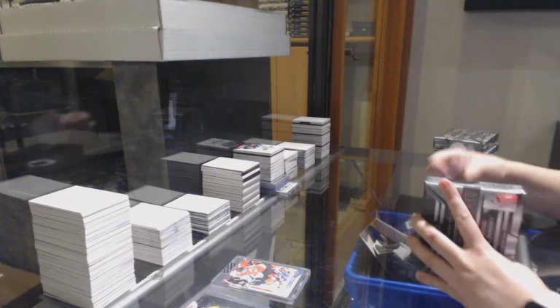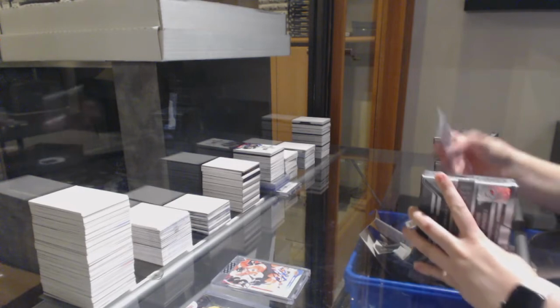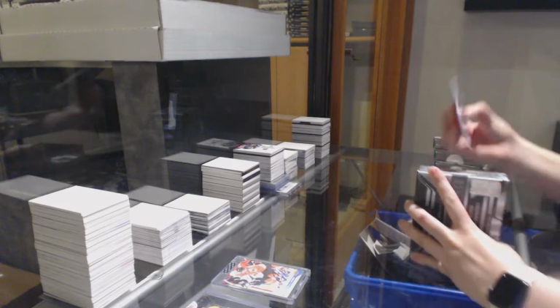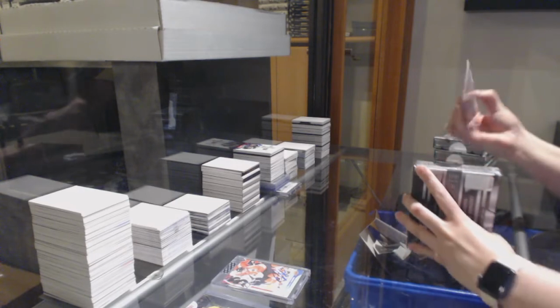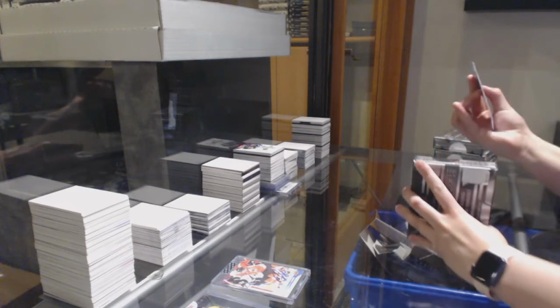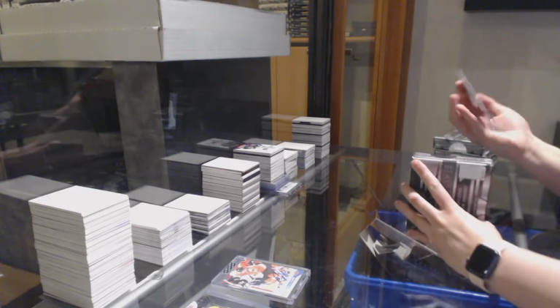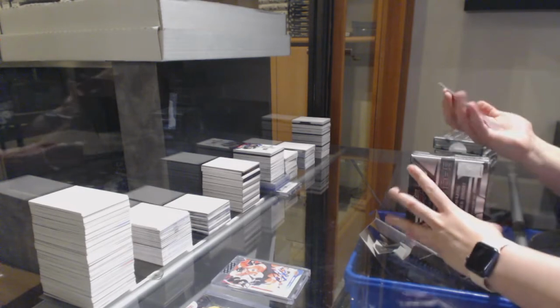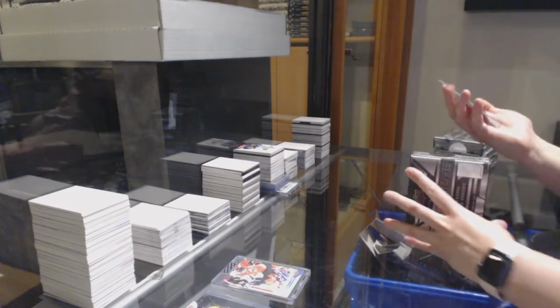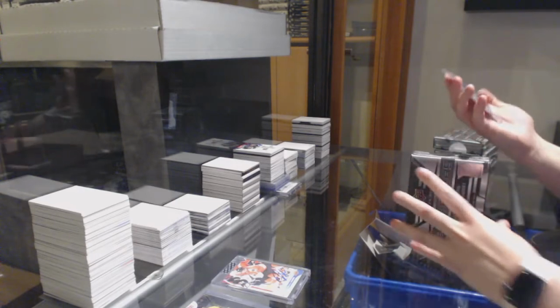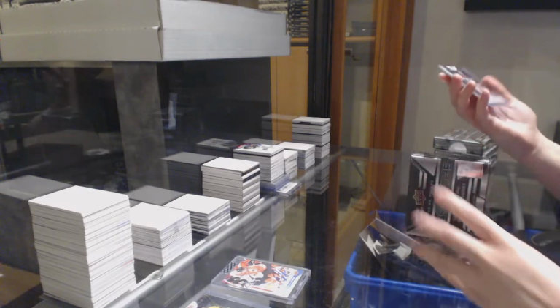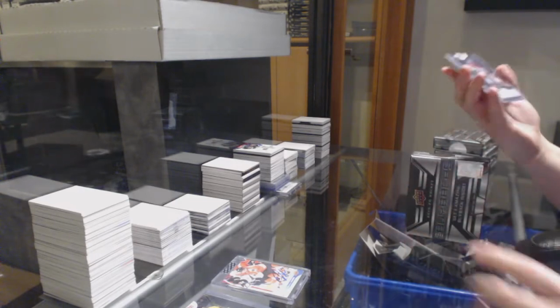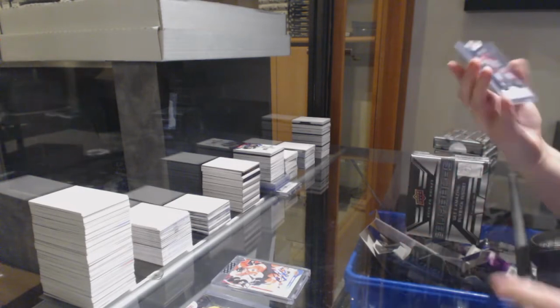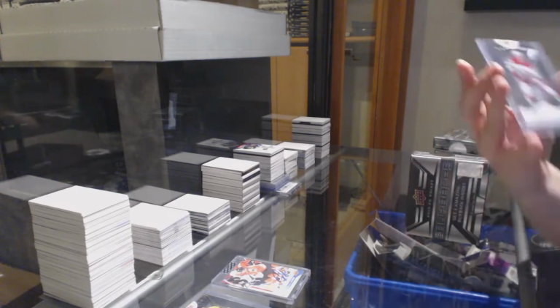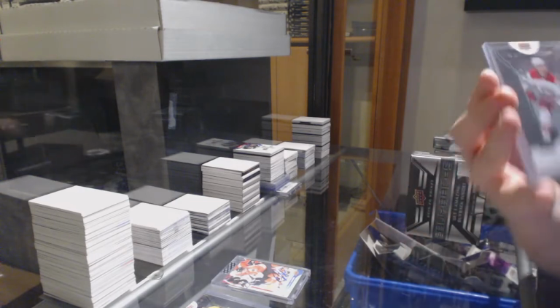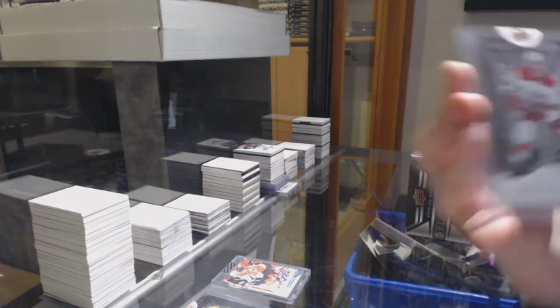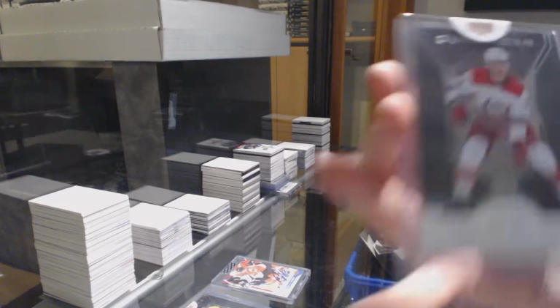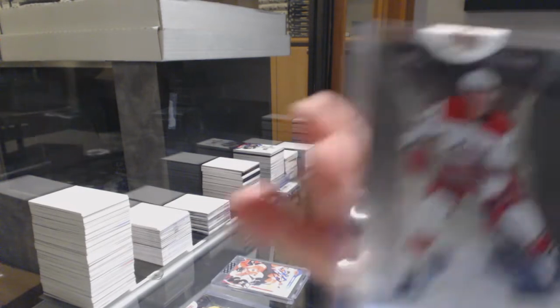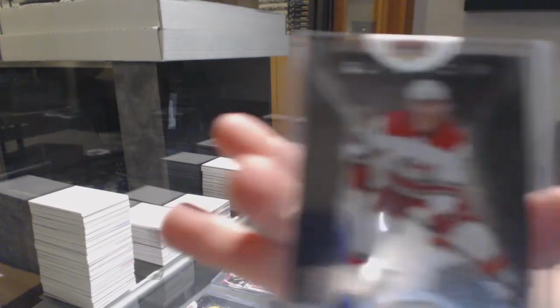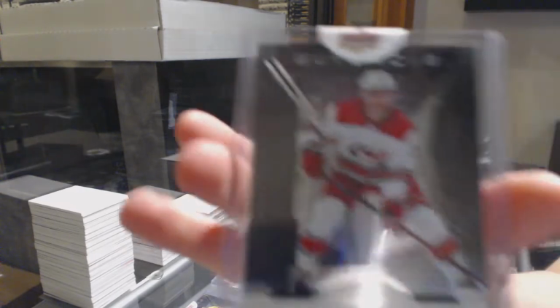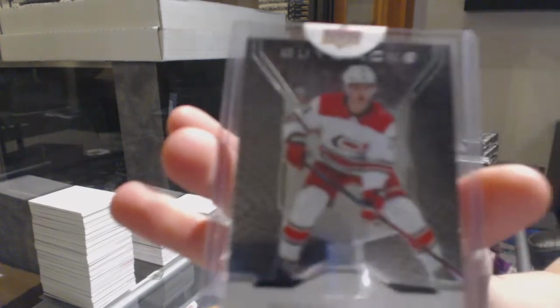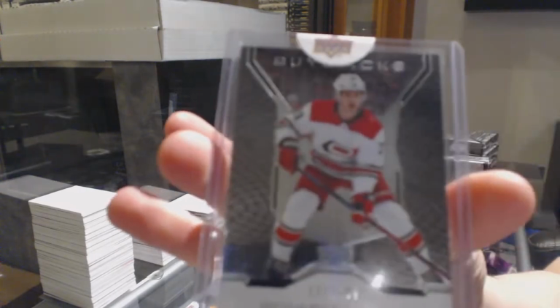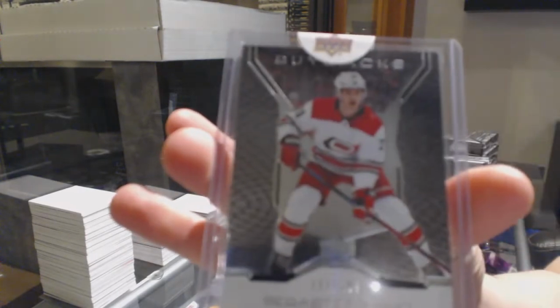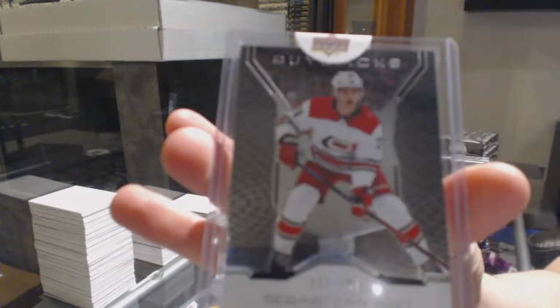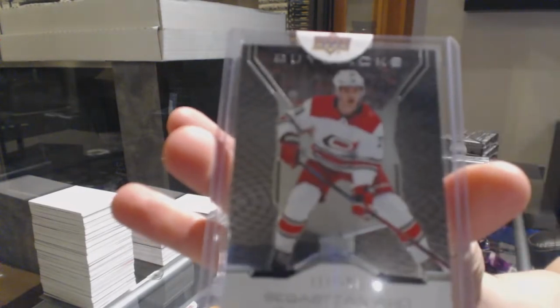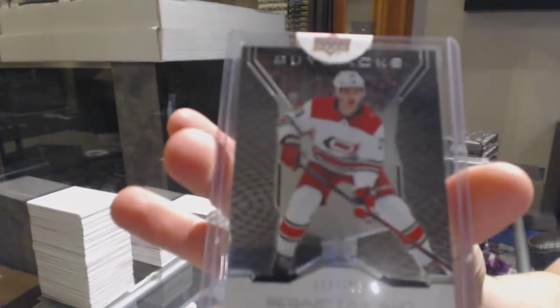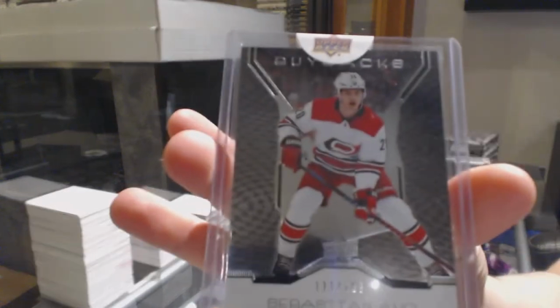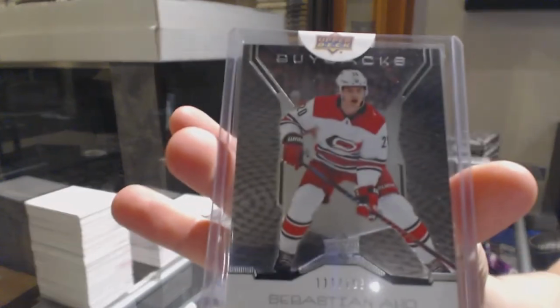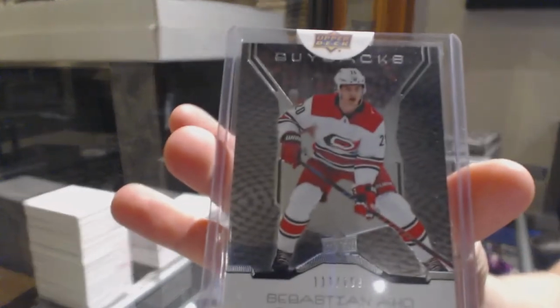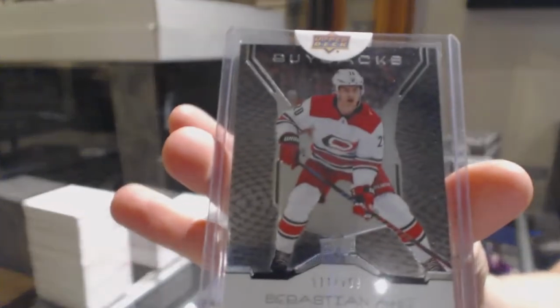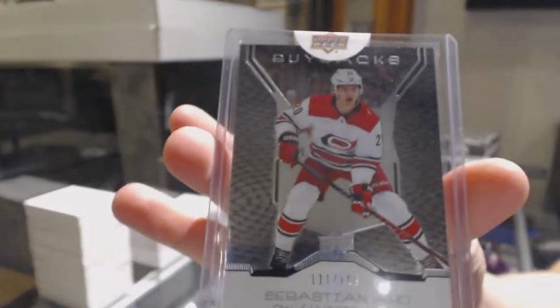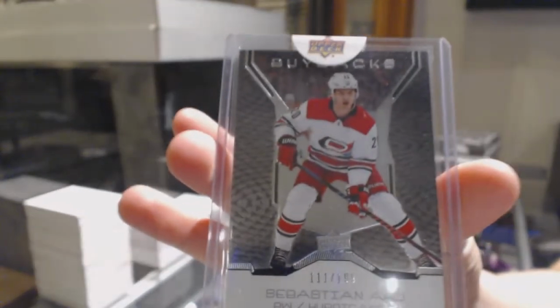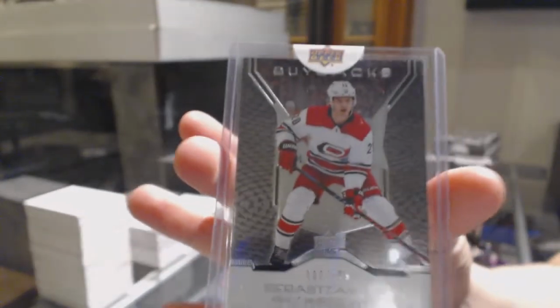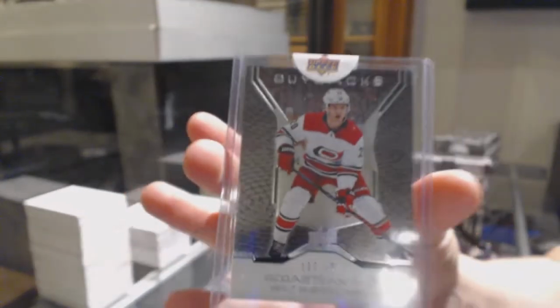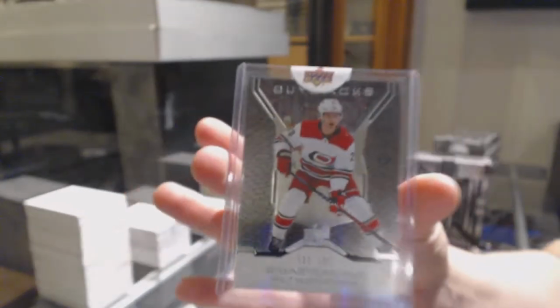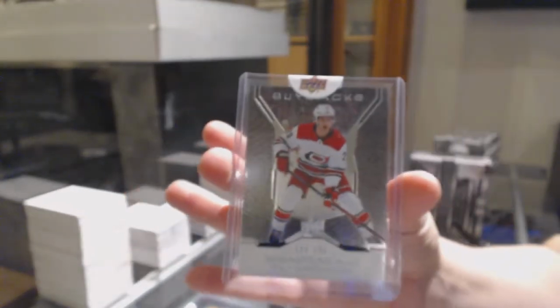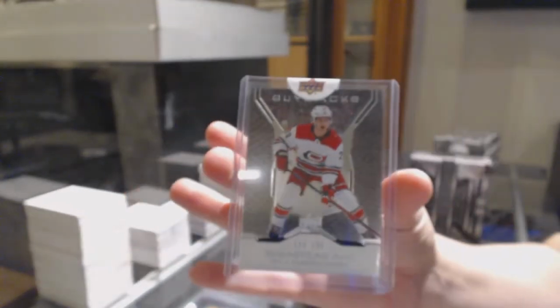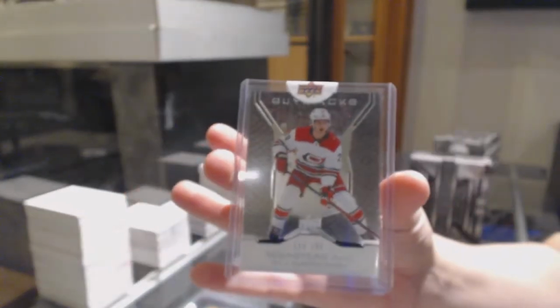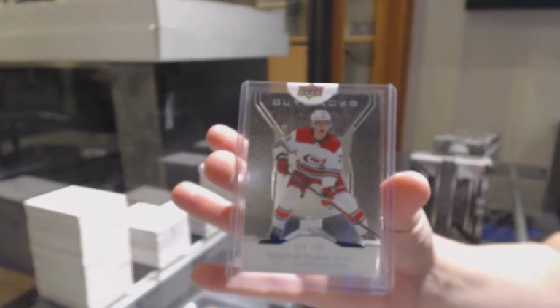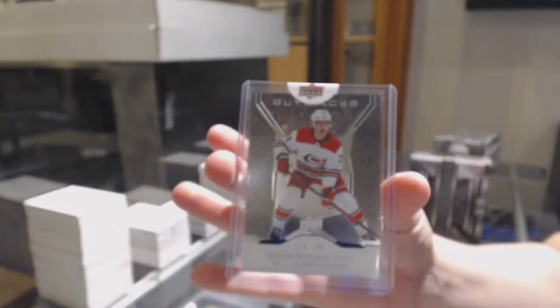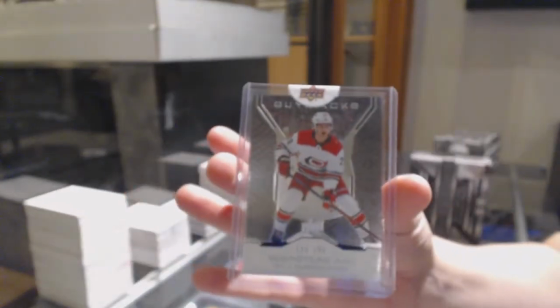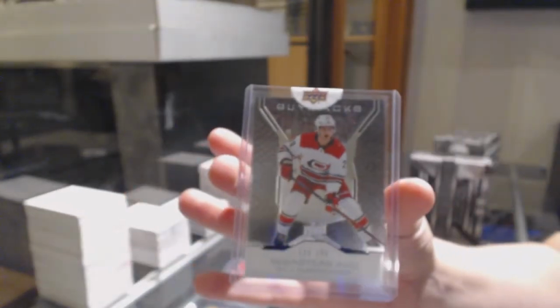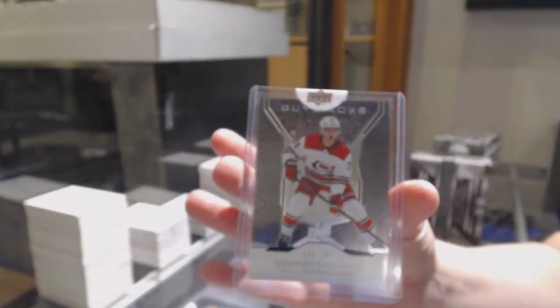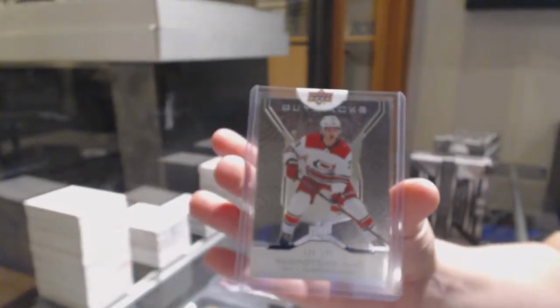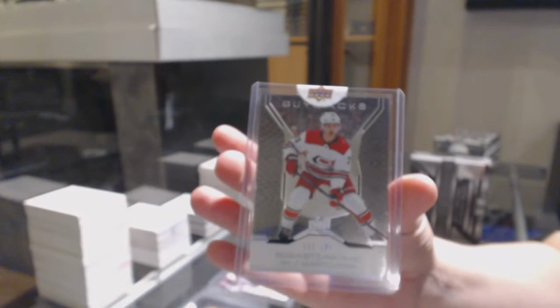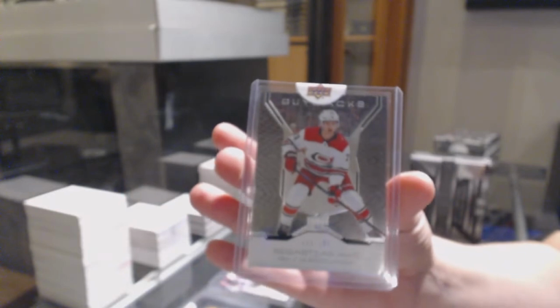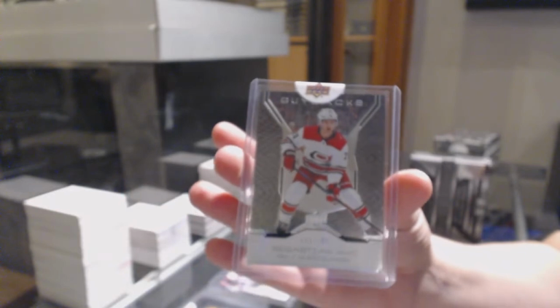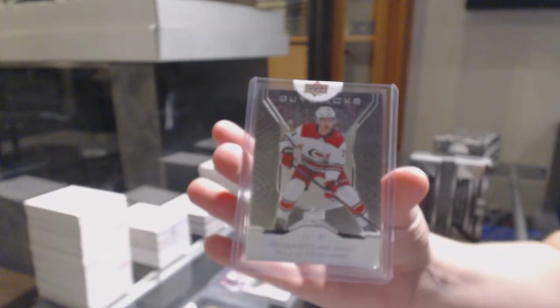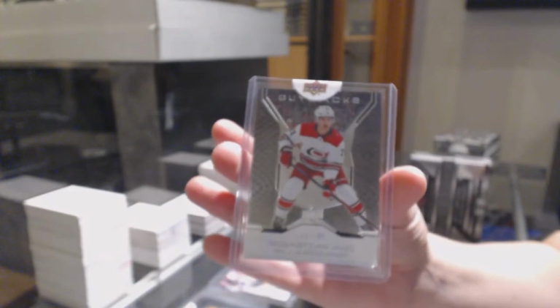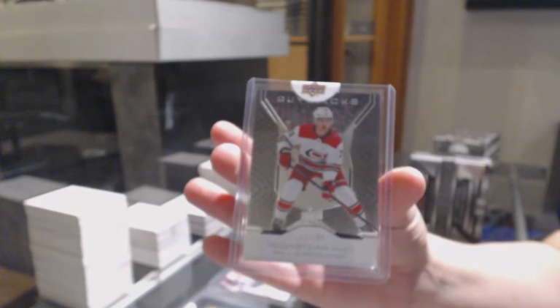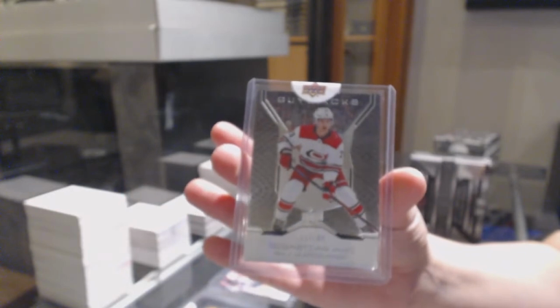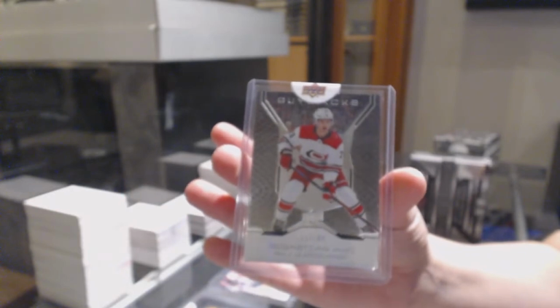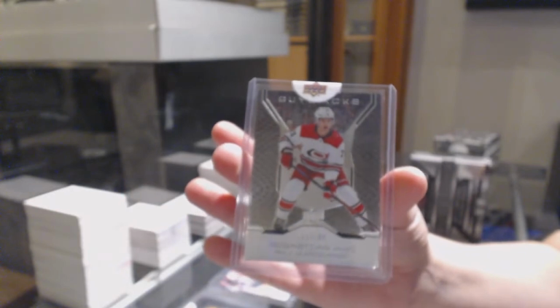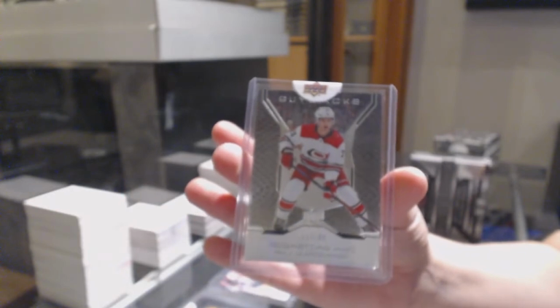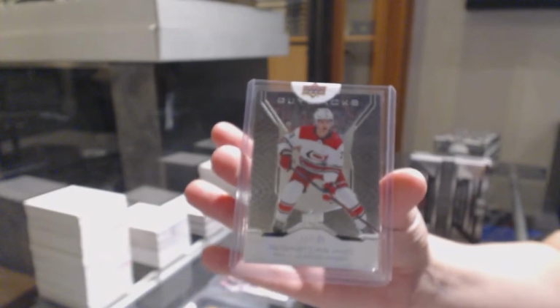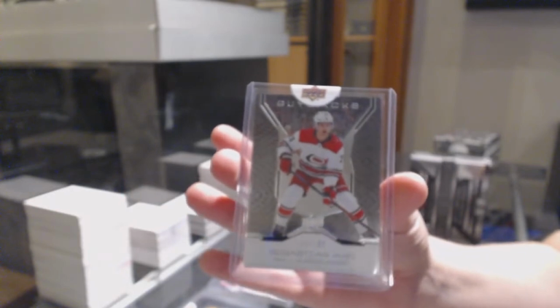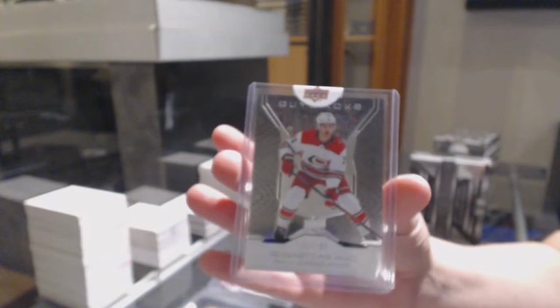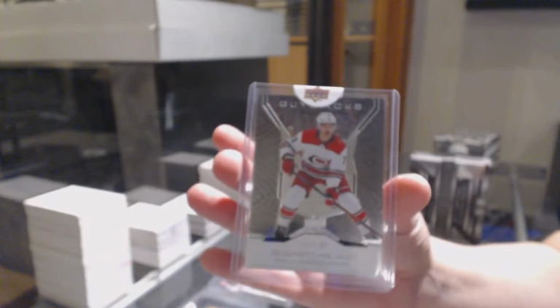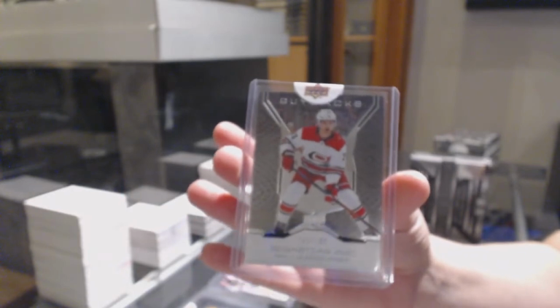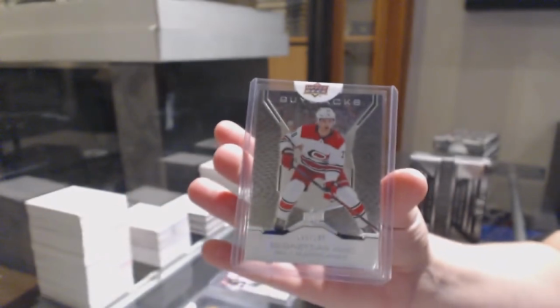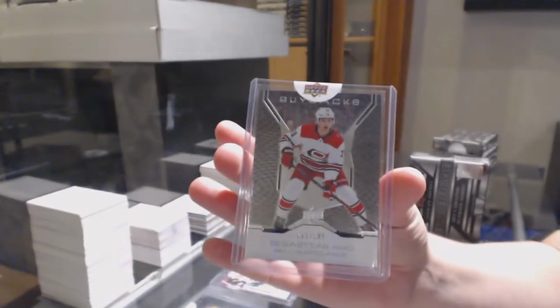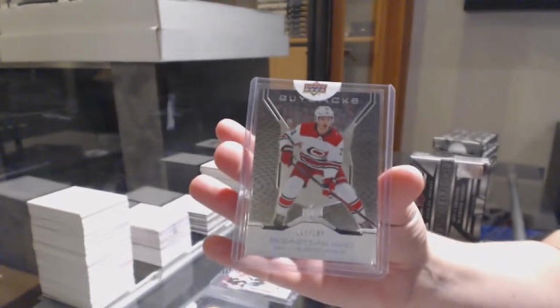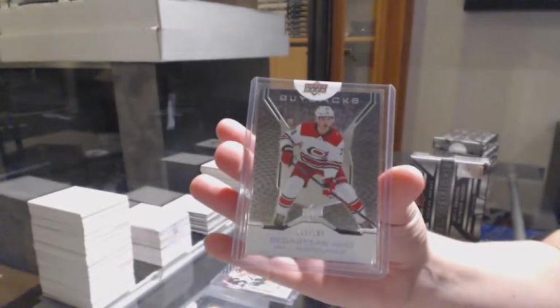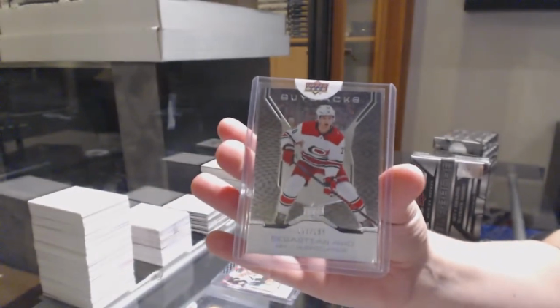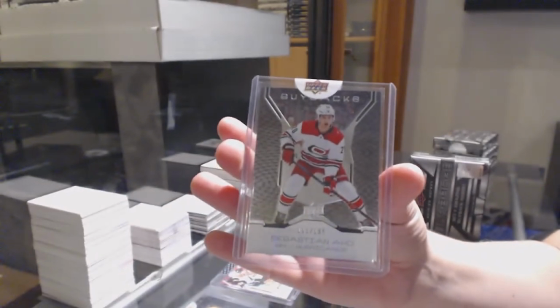We've got number to 199, base for Carolina, Sebastian Aho. Well, Lindsay, you did call a player.